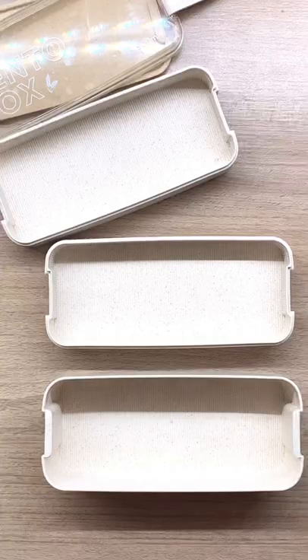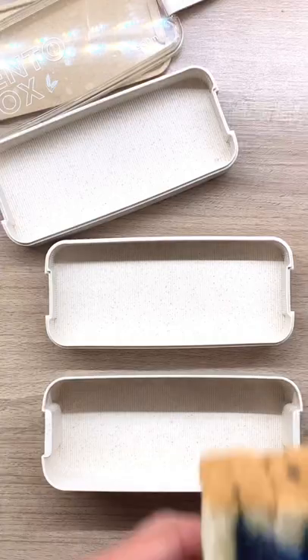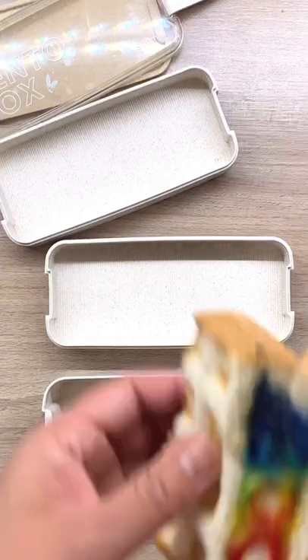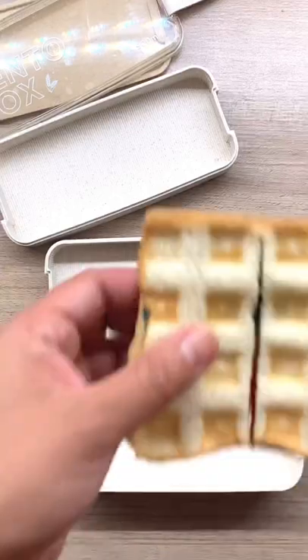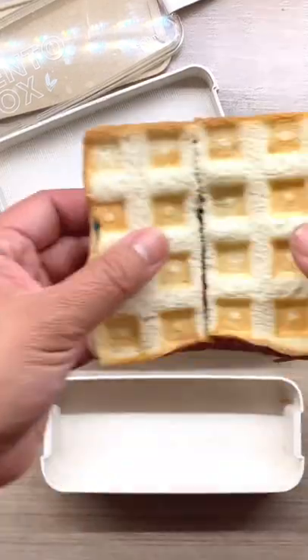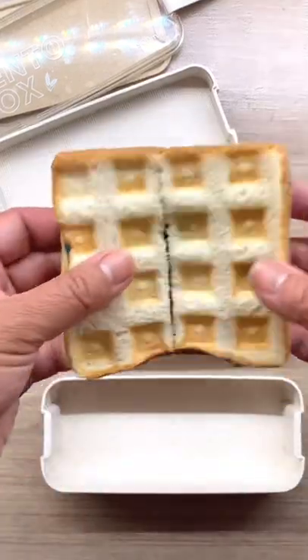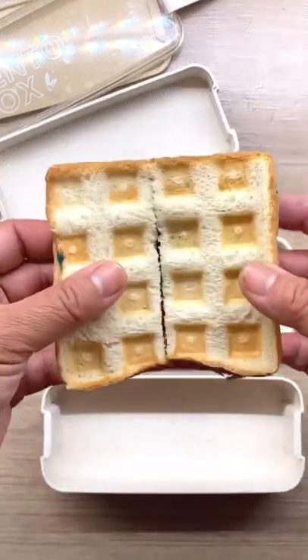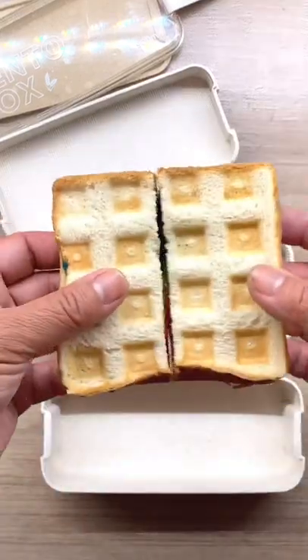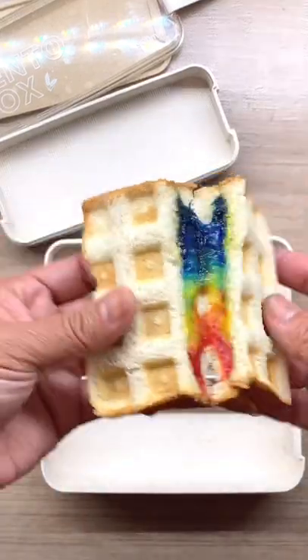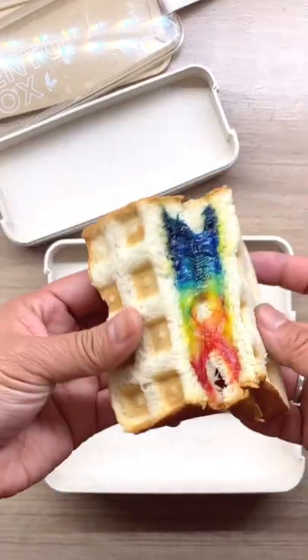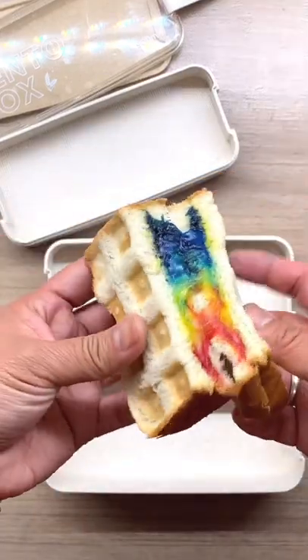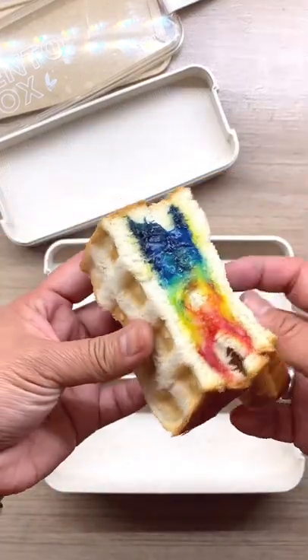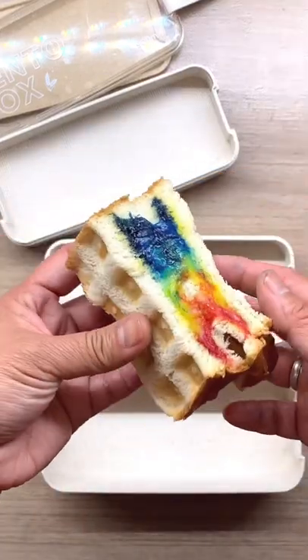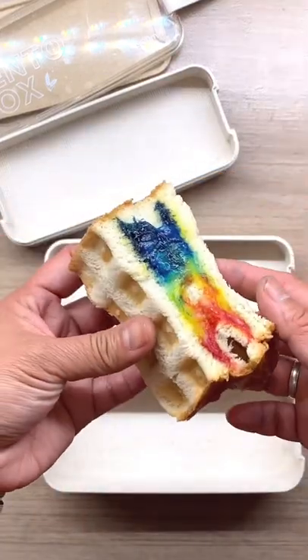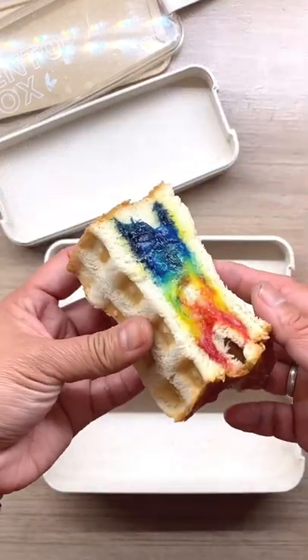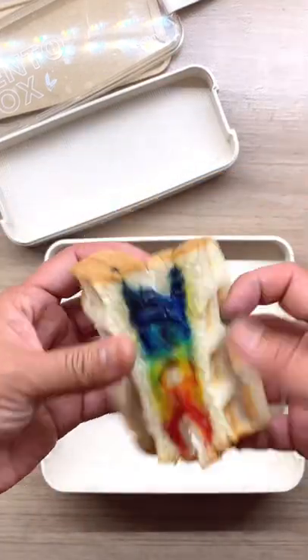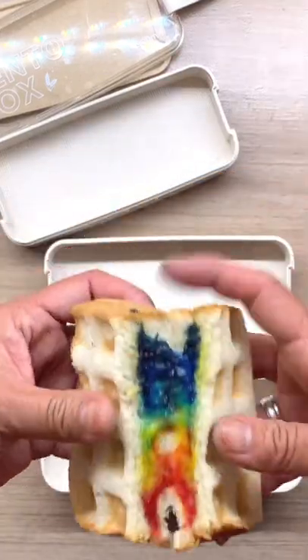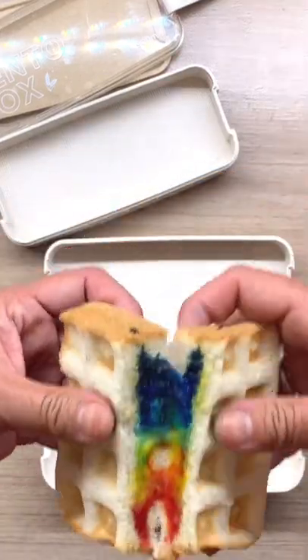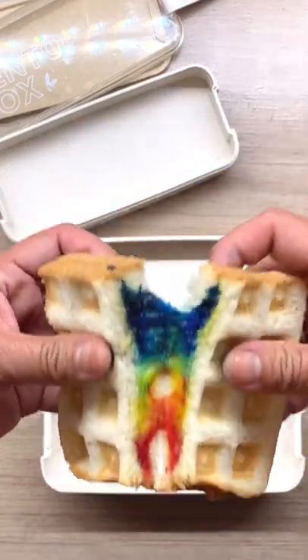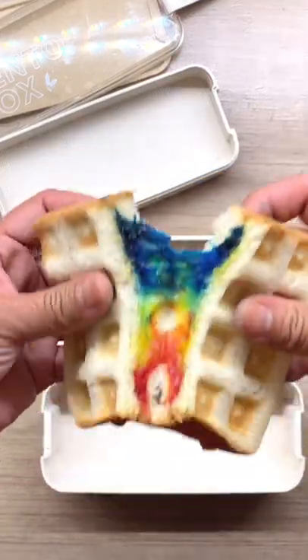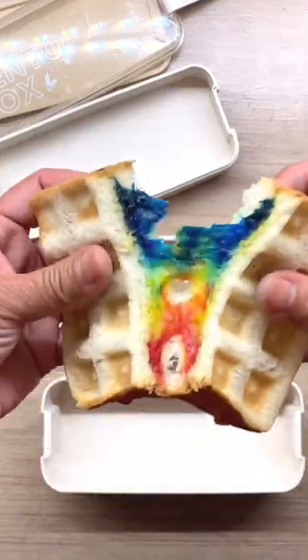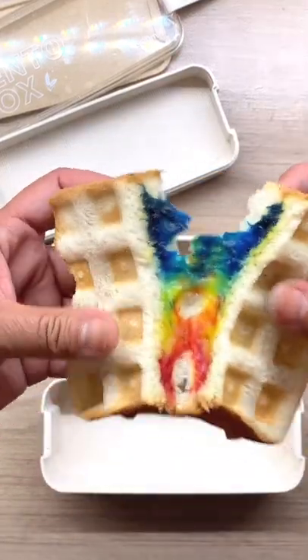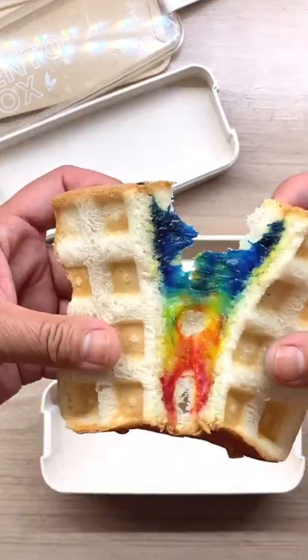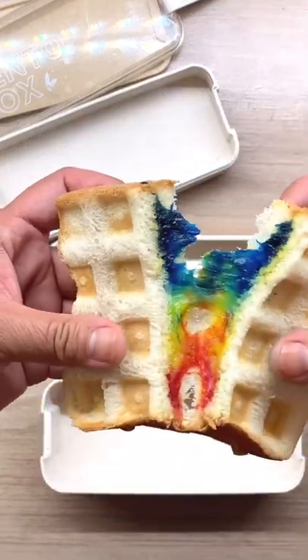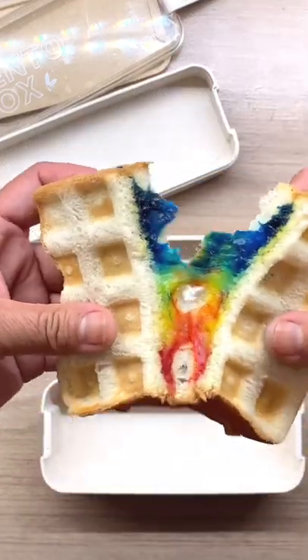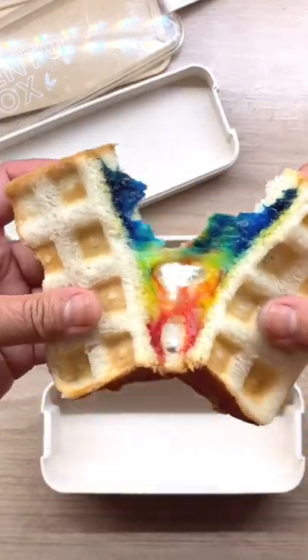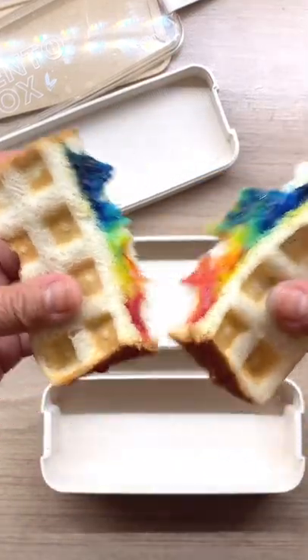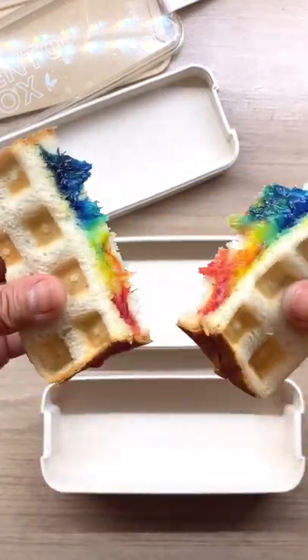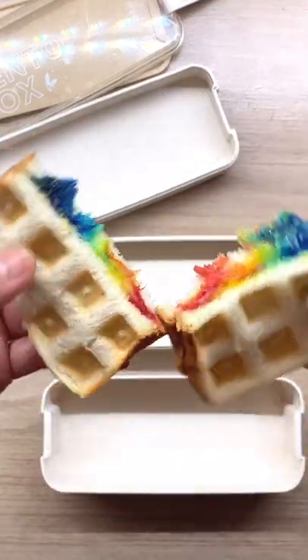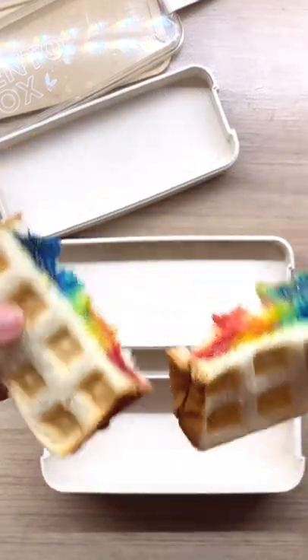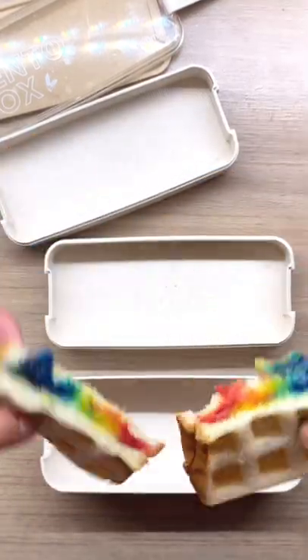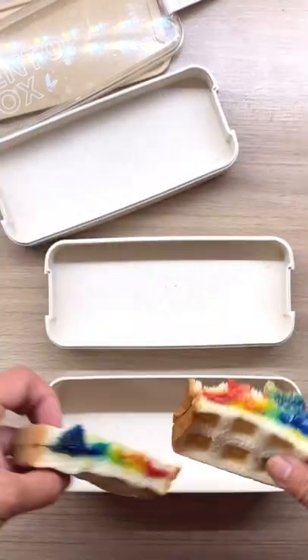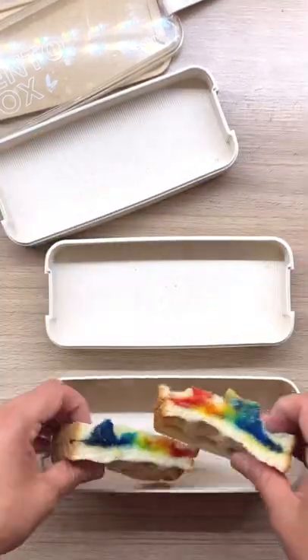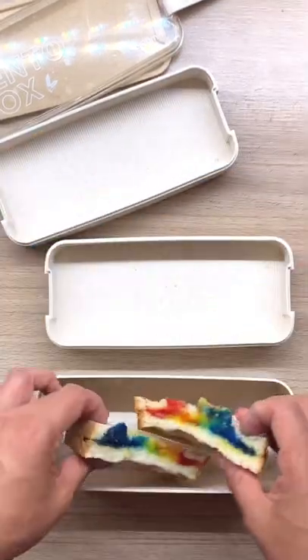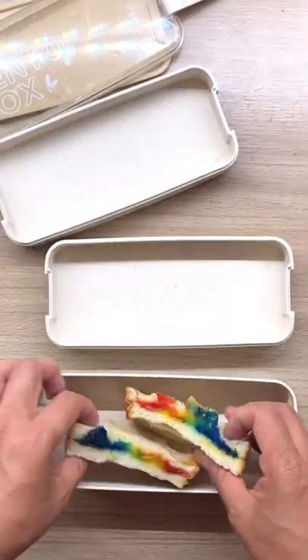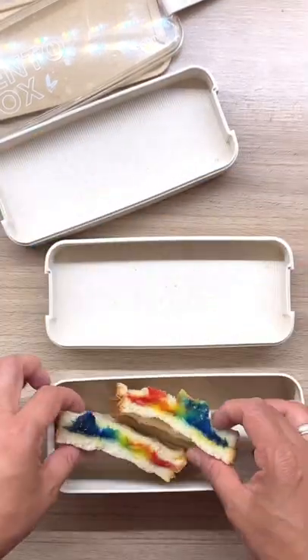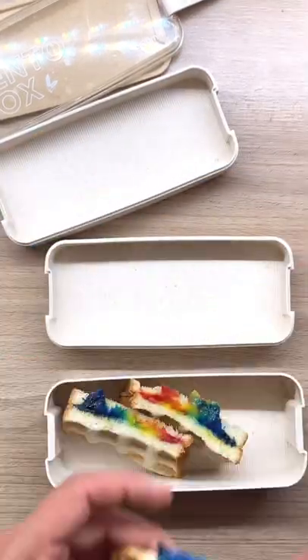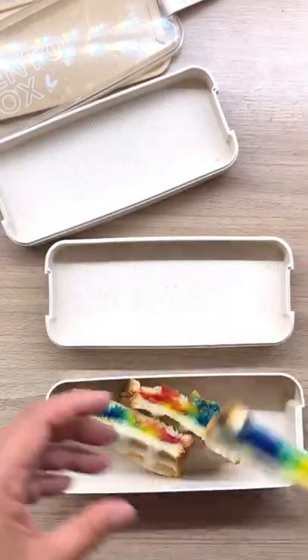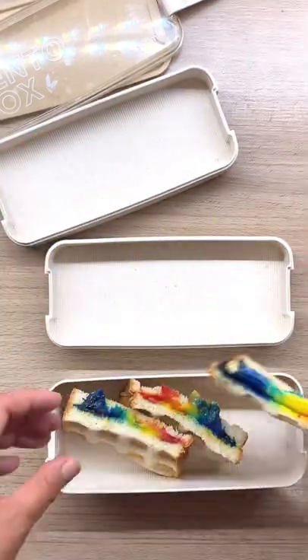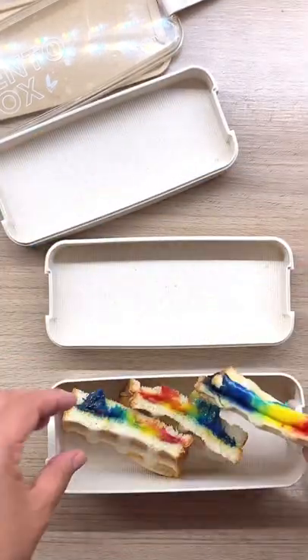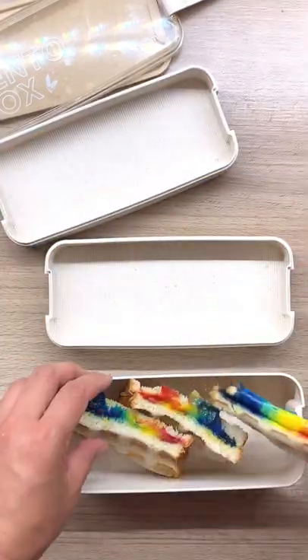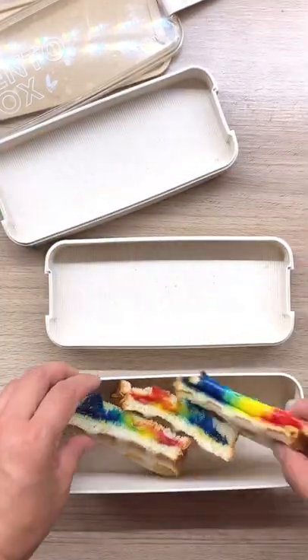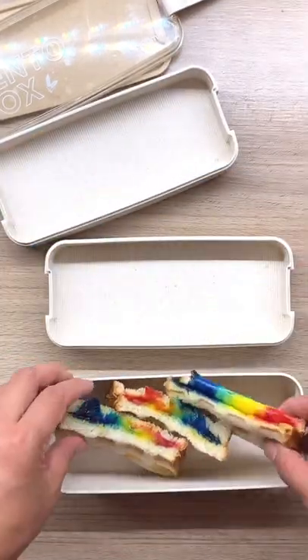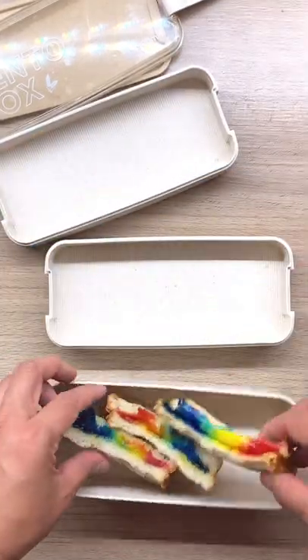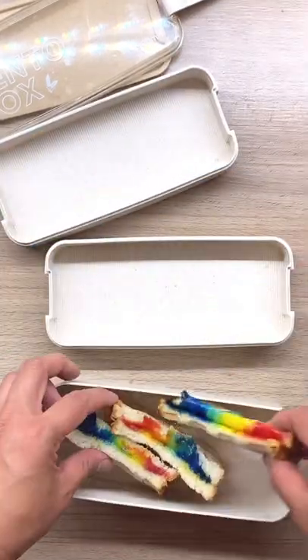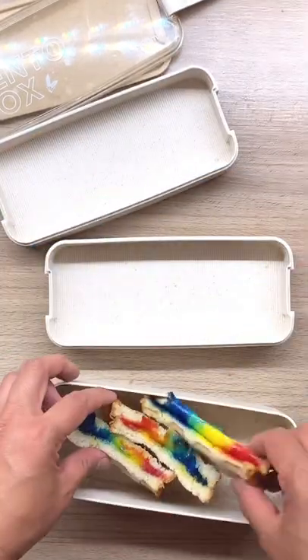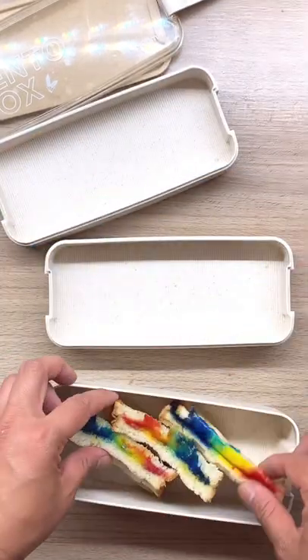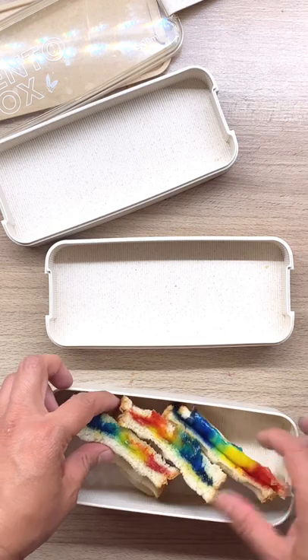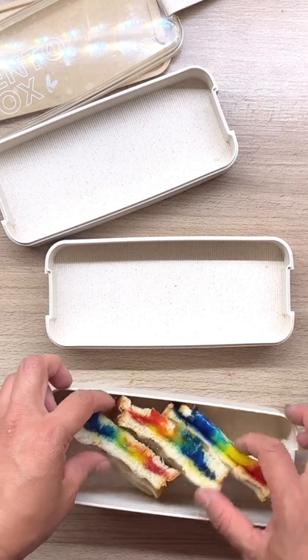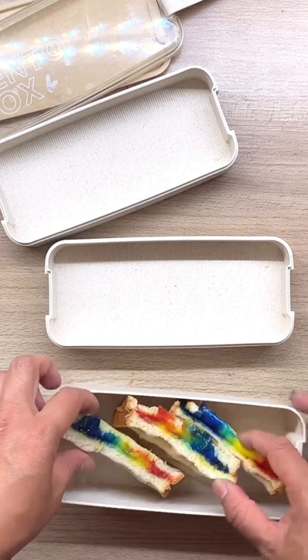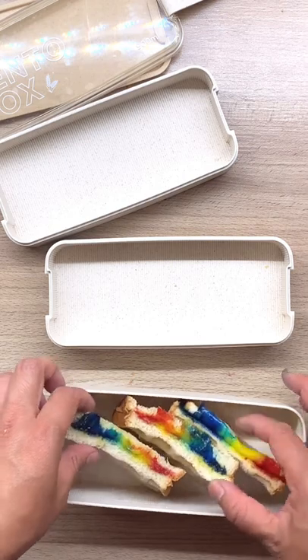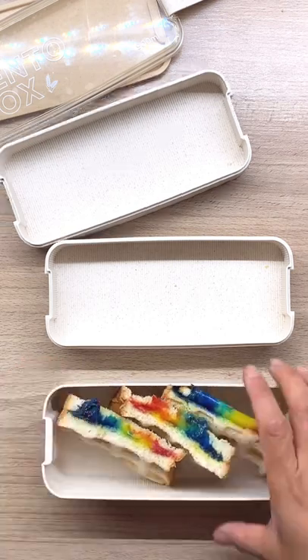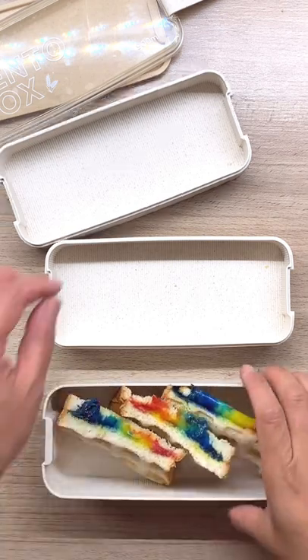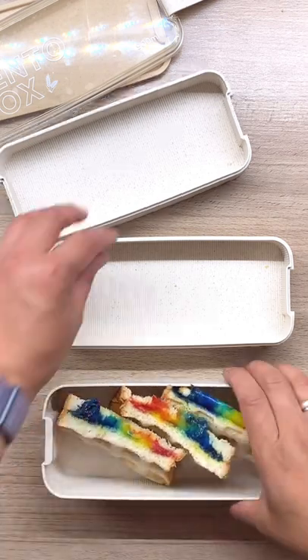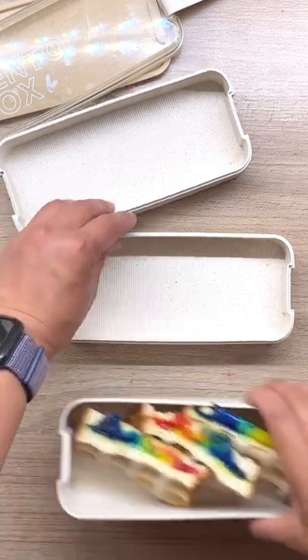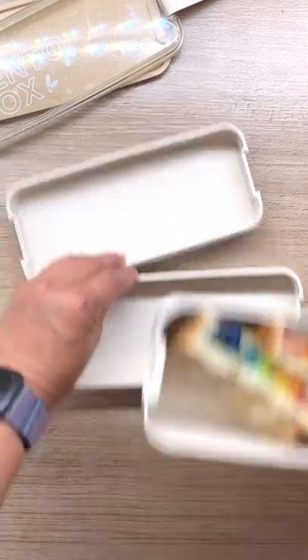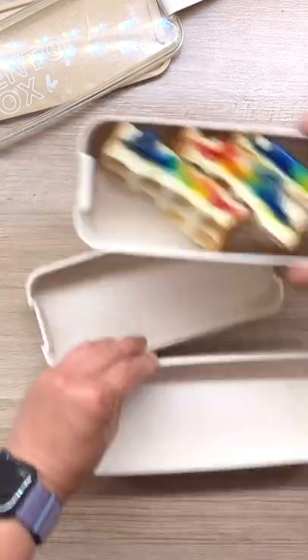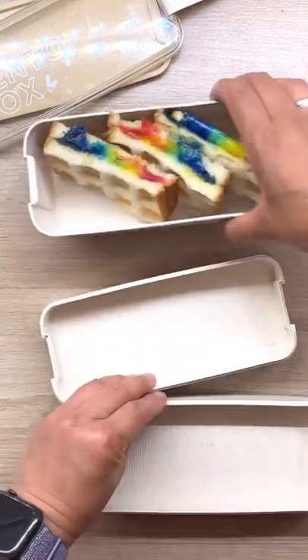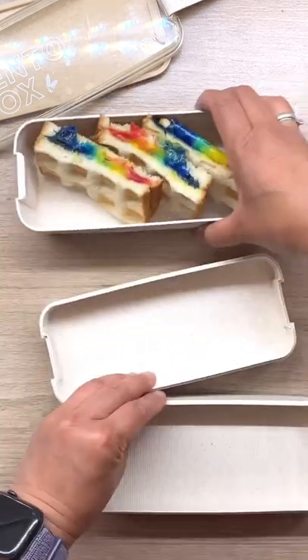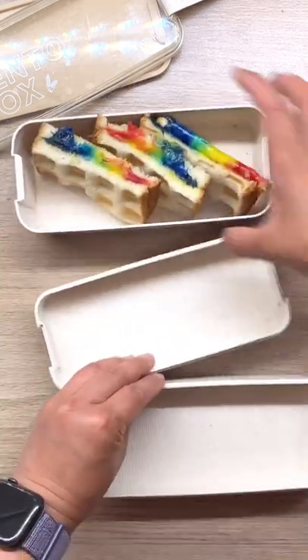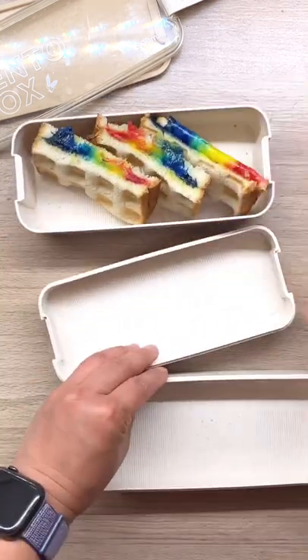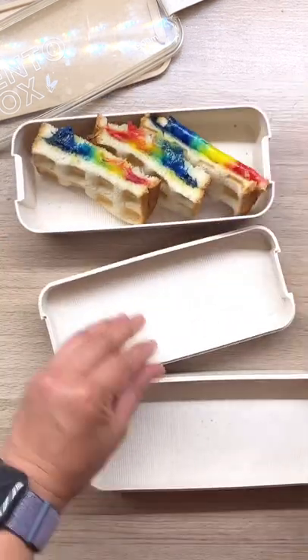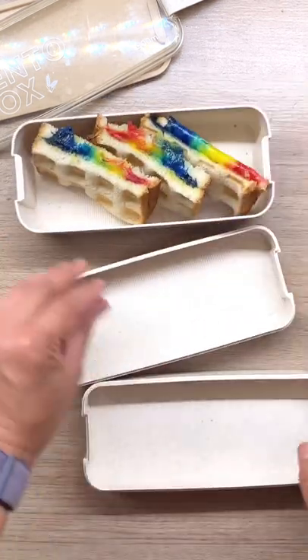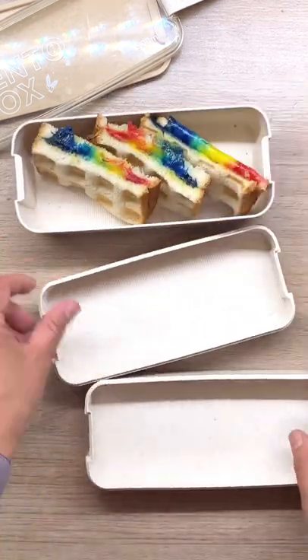Hello! I made some fun lunch. It's a rainbow grilled cheese sandwich. I grilled it in a waffle maker. This turned out super cute.